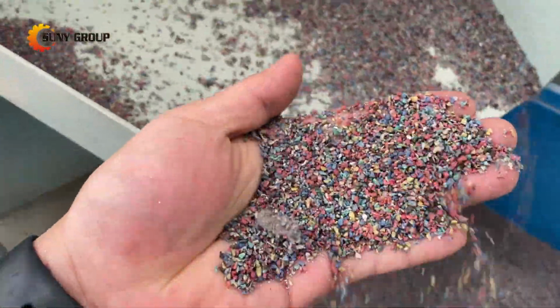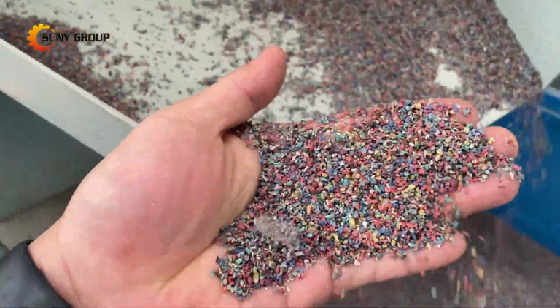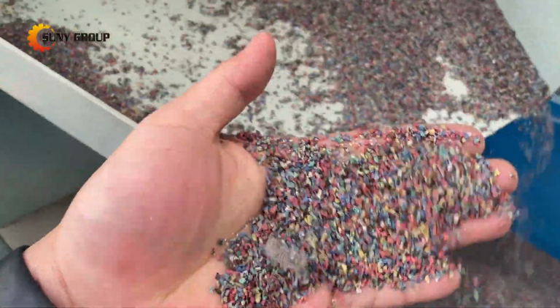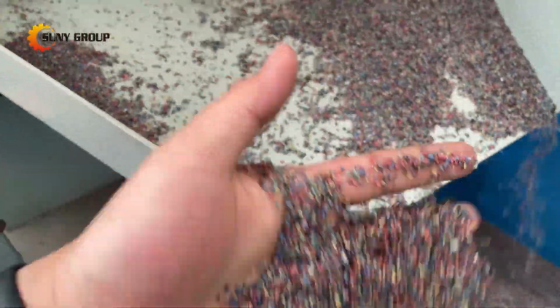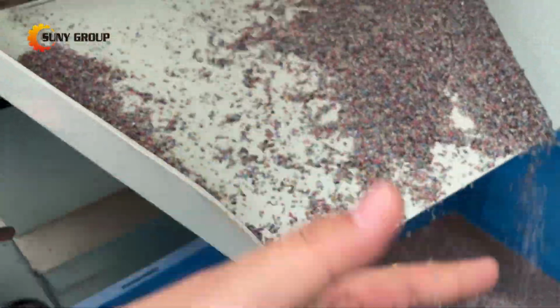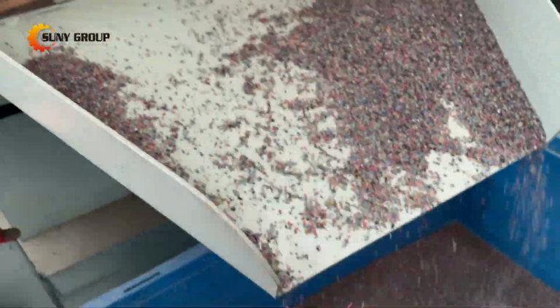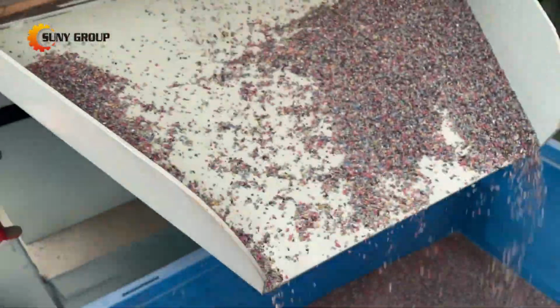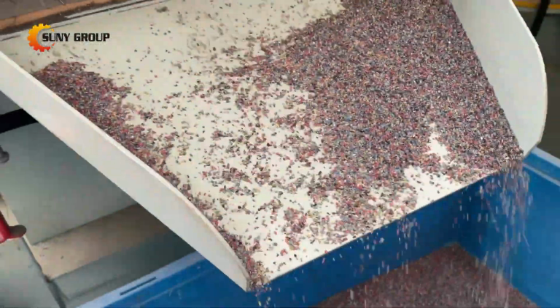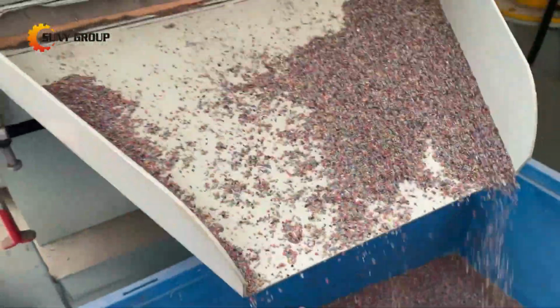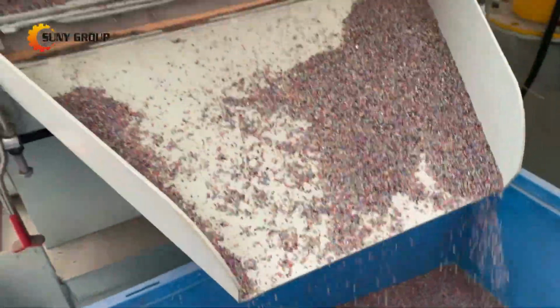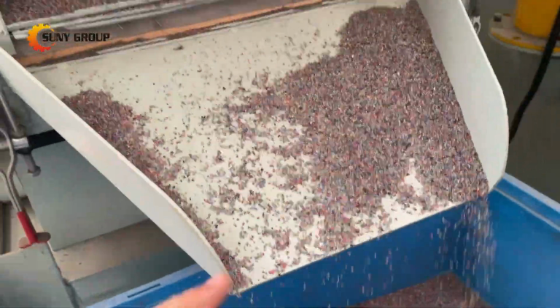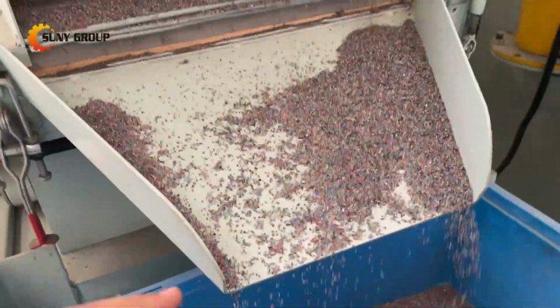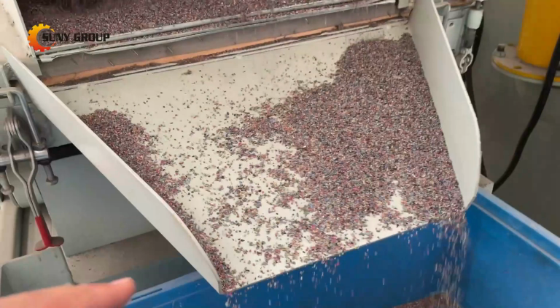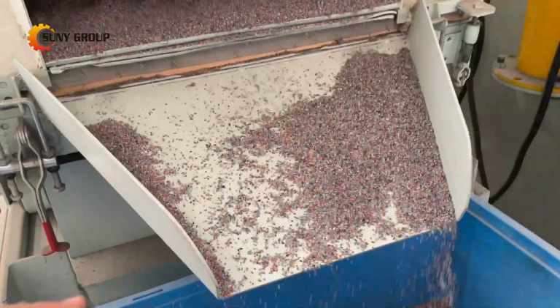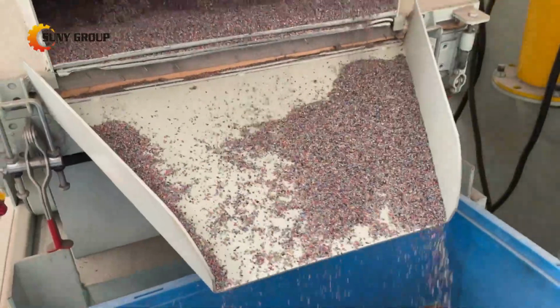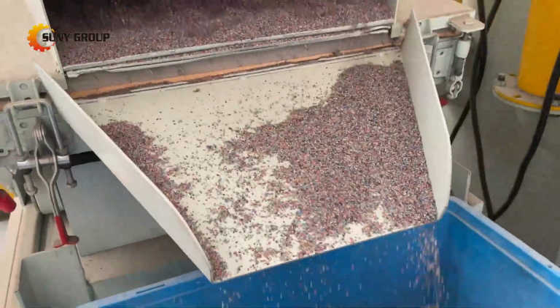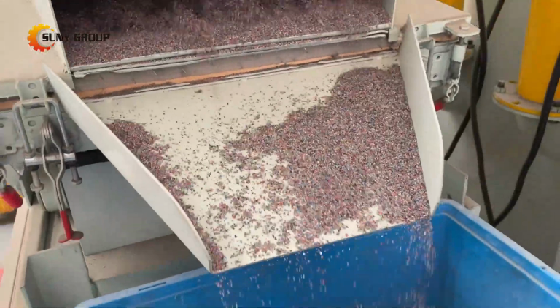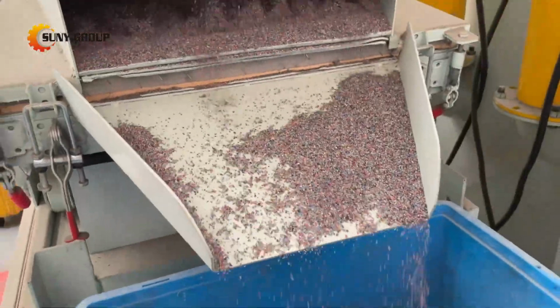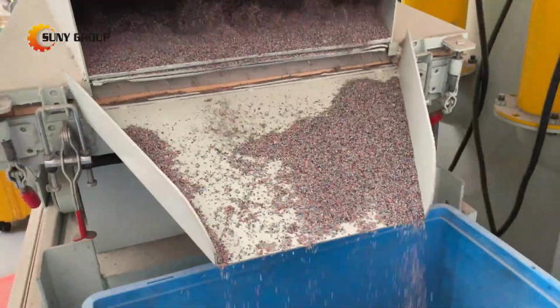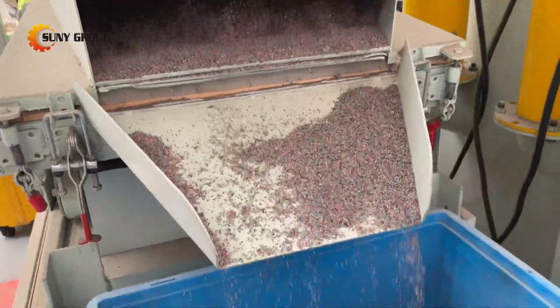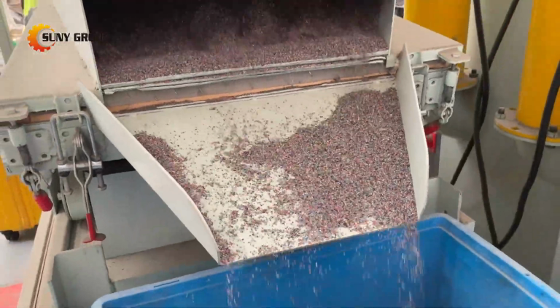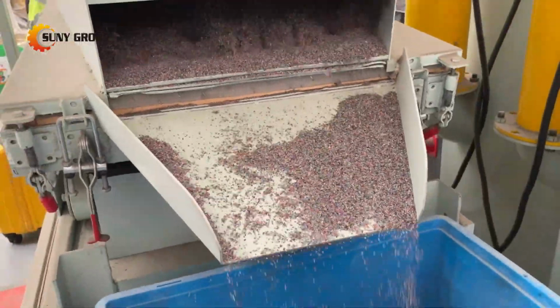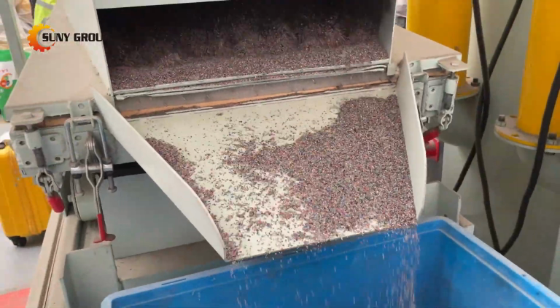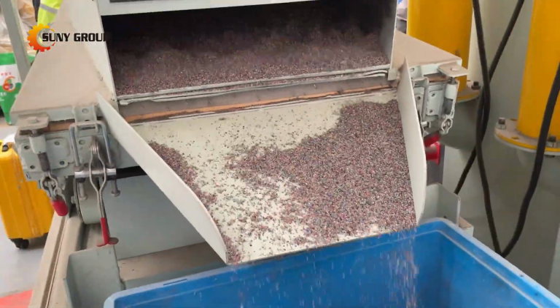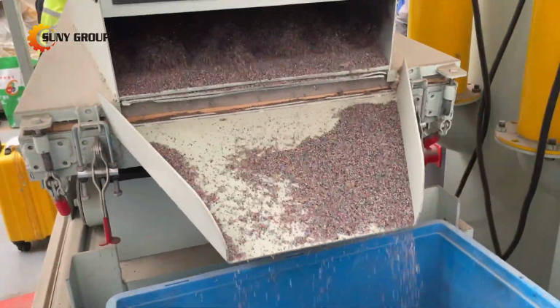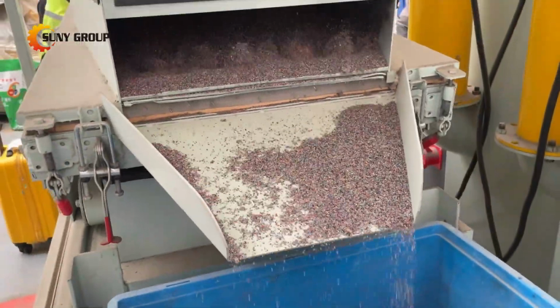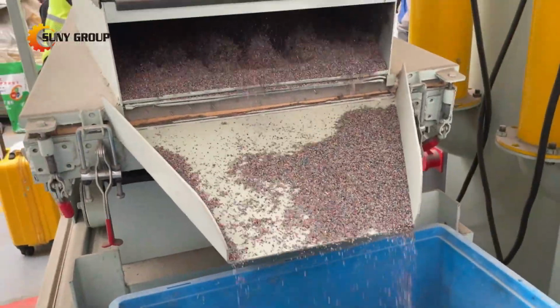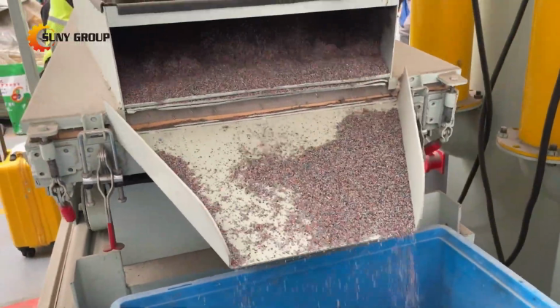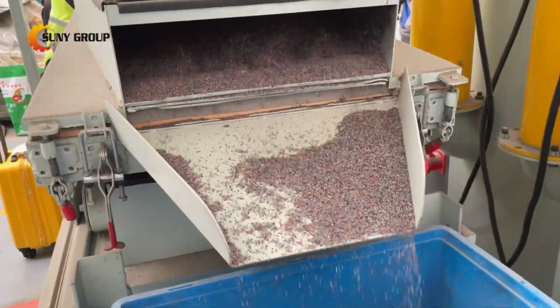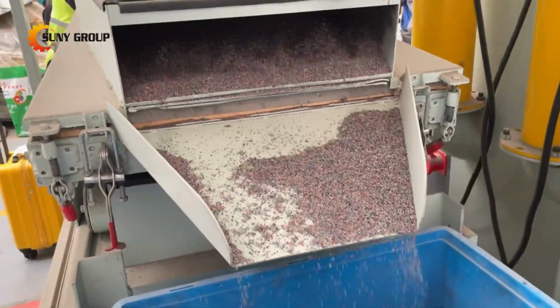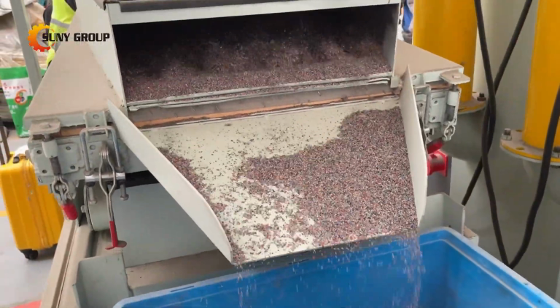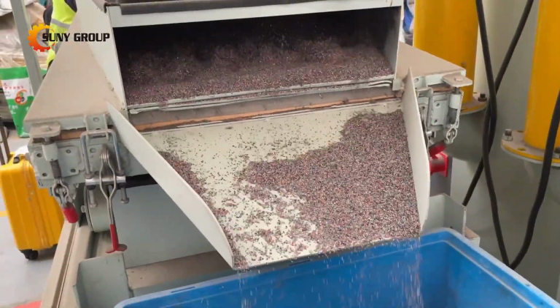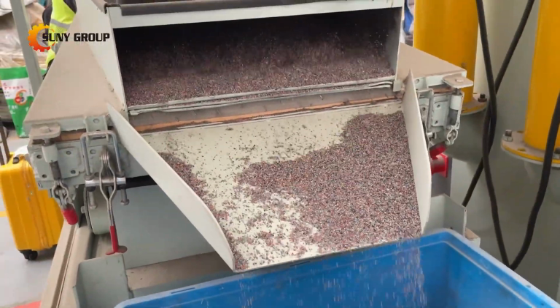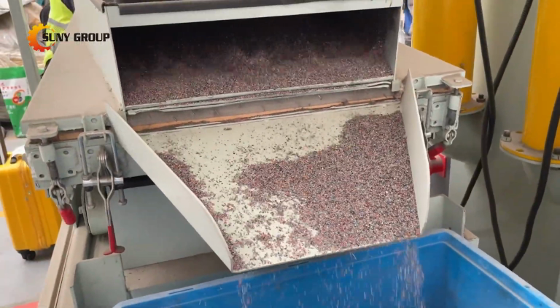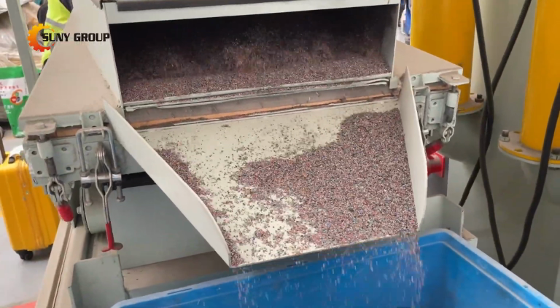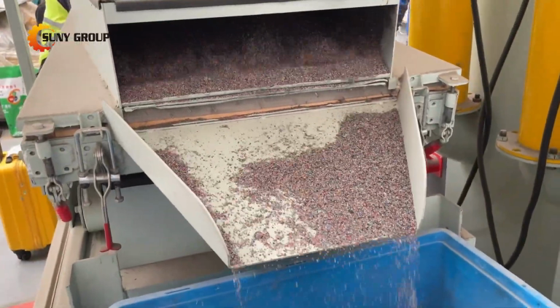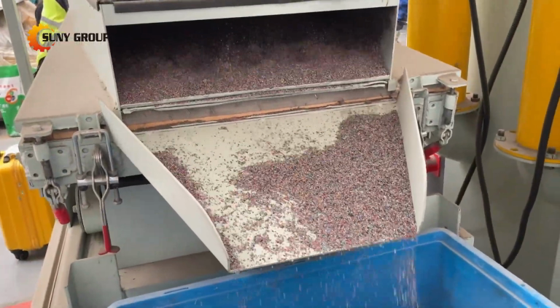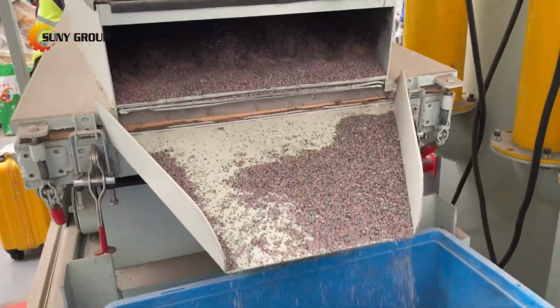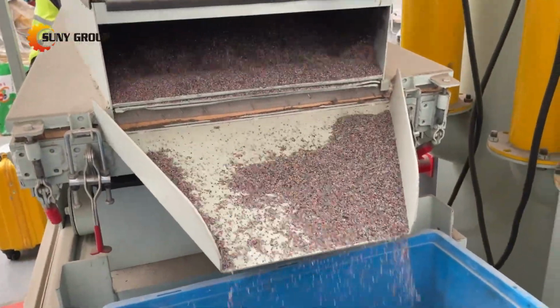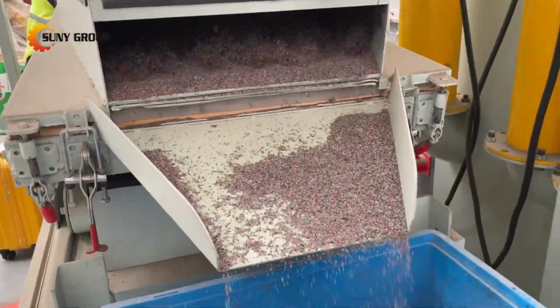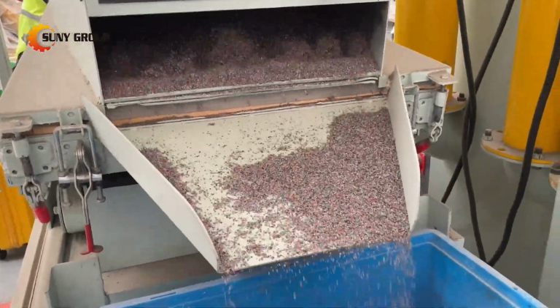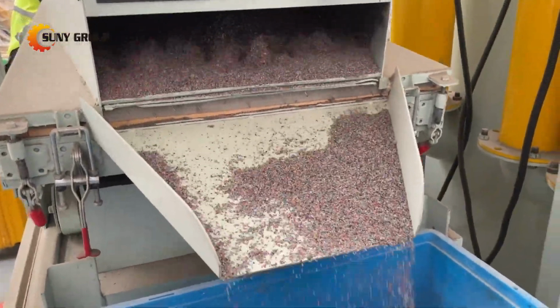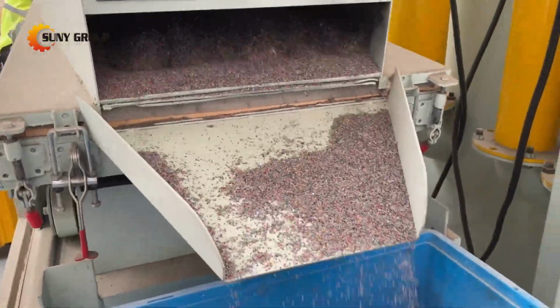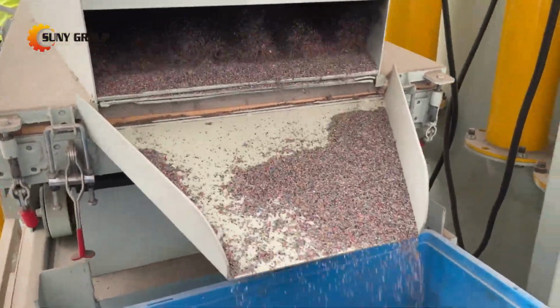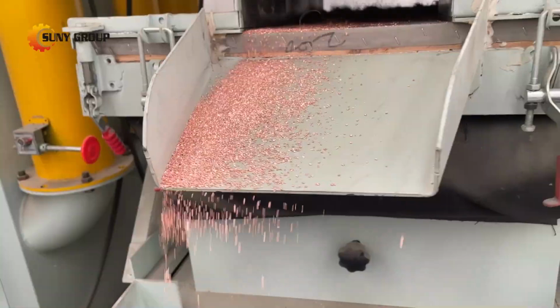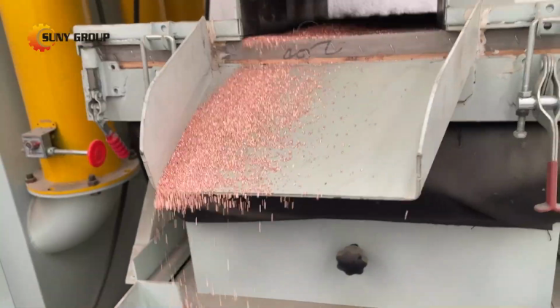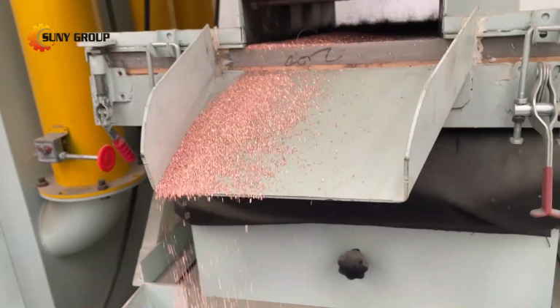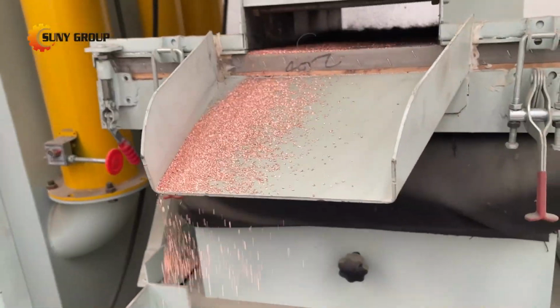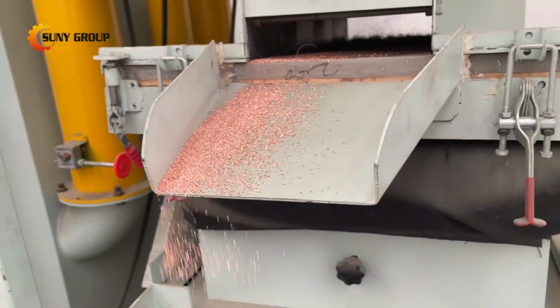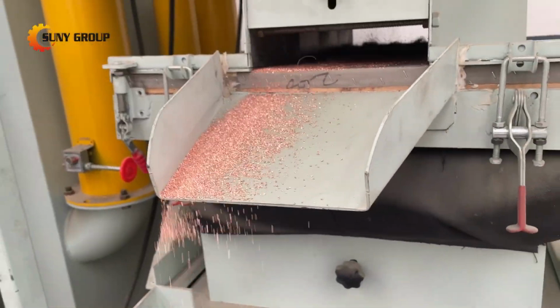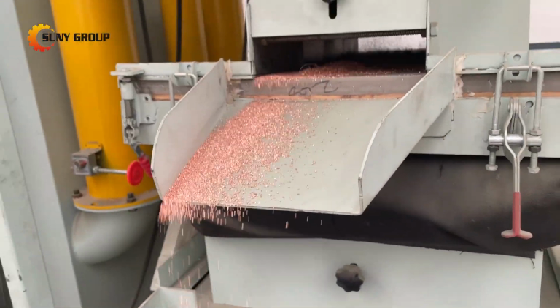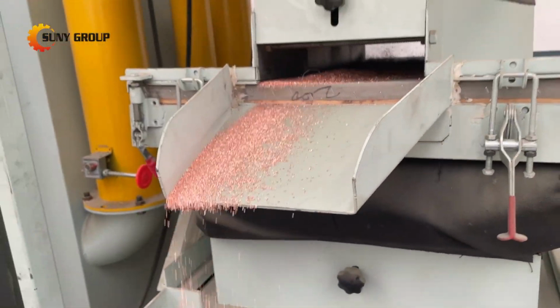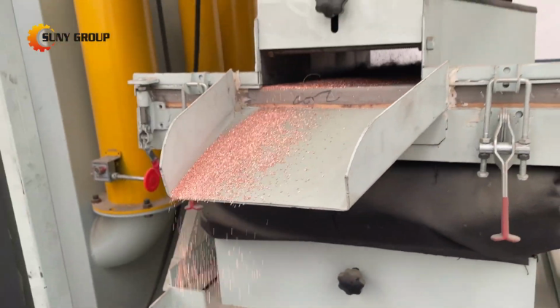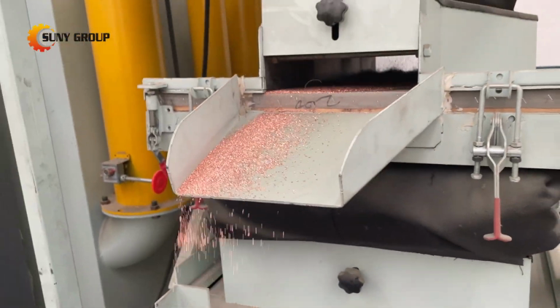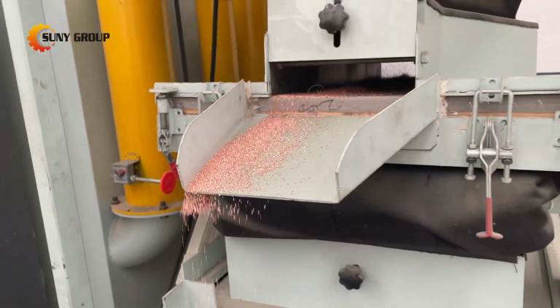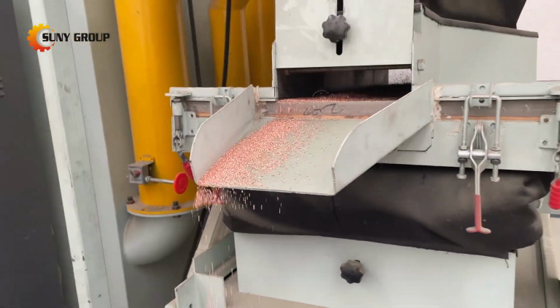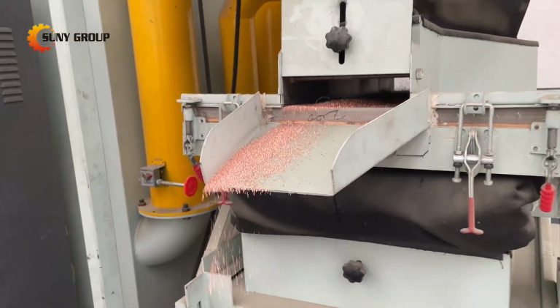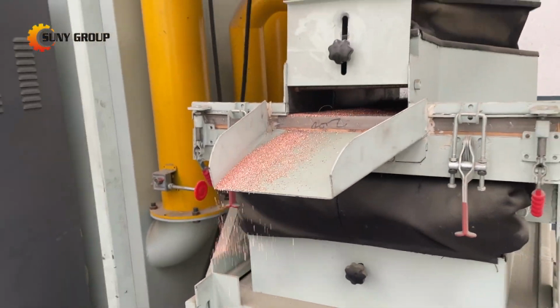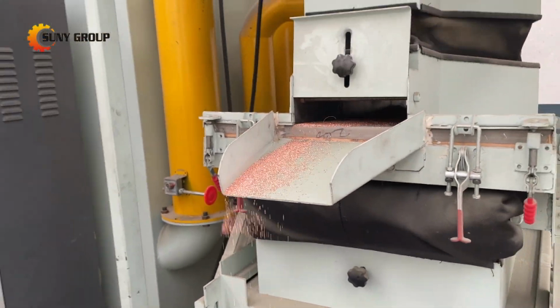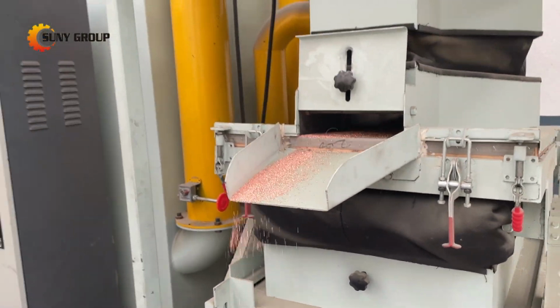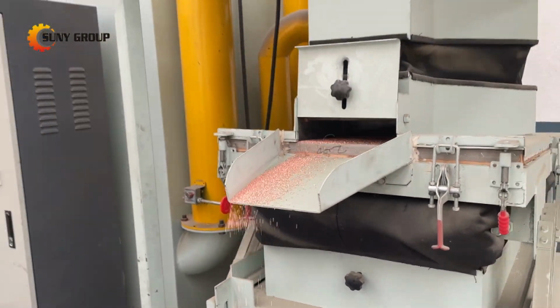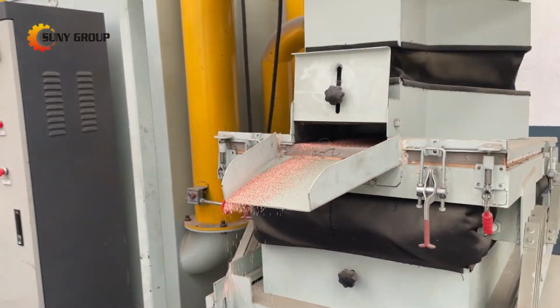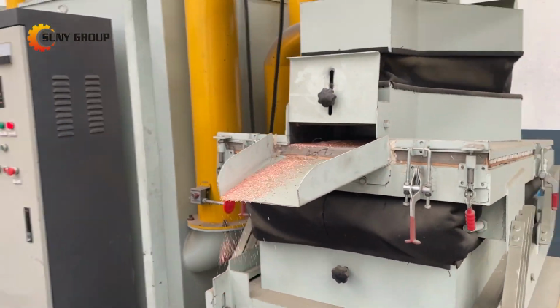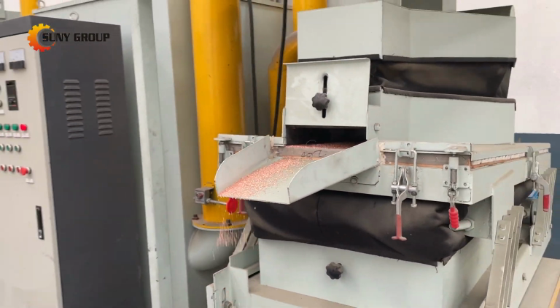Ready to transform your scrap into profit? Contact us today for a live demo or customized solution.